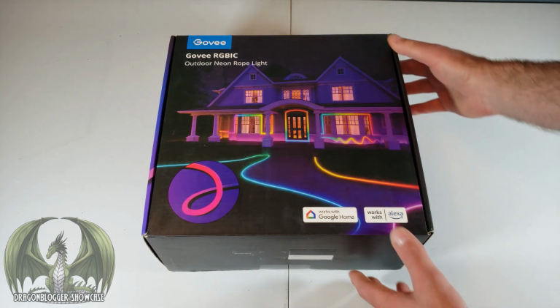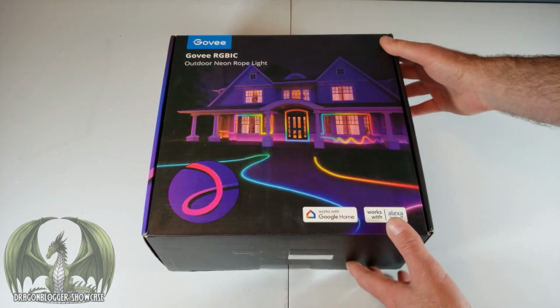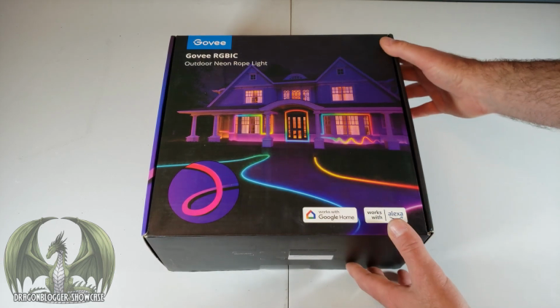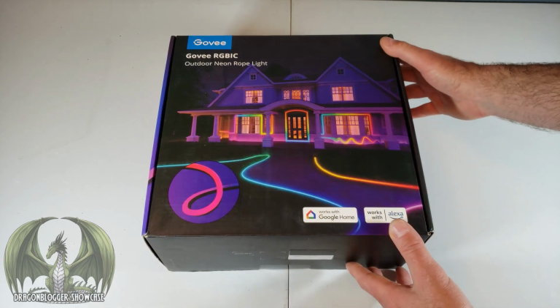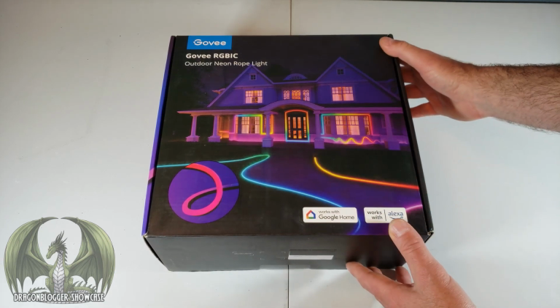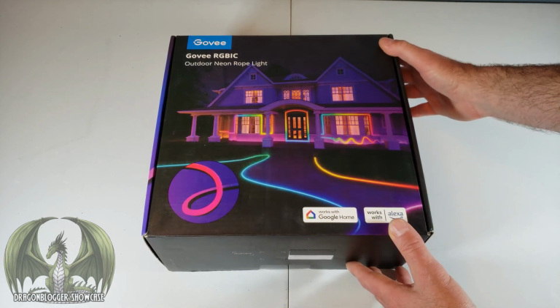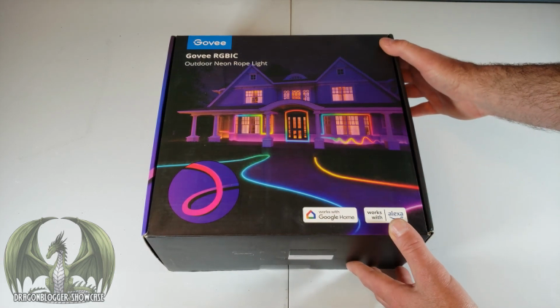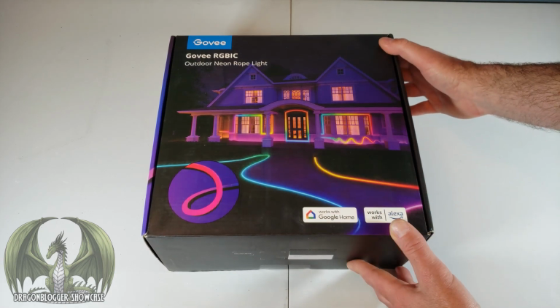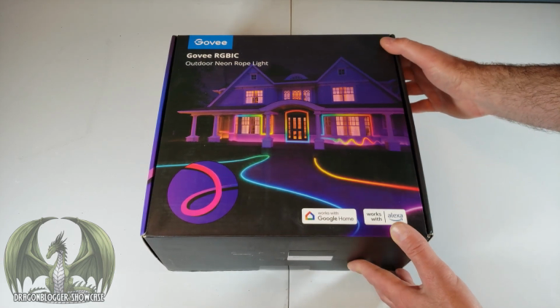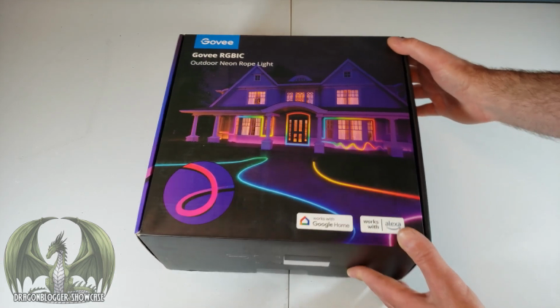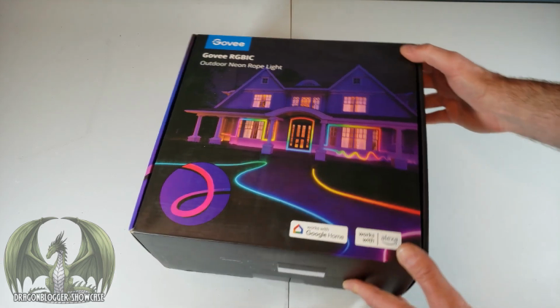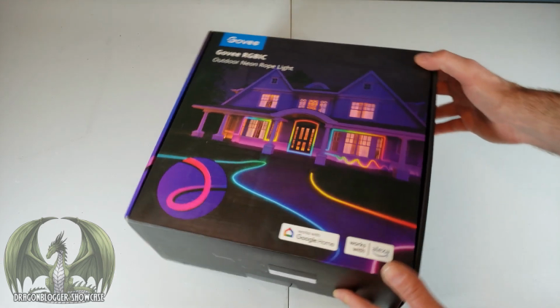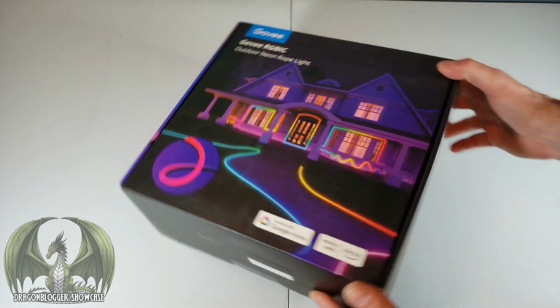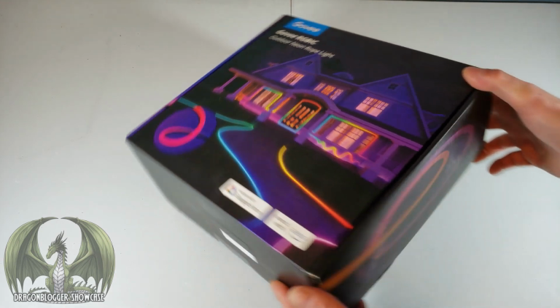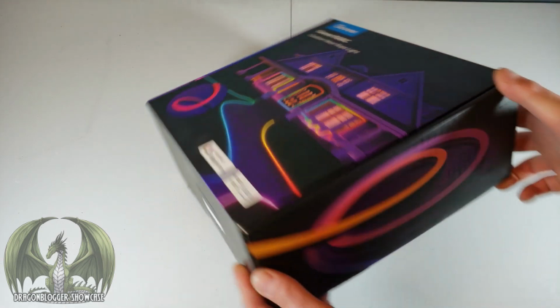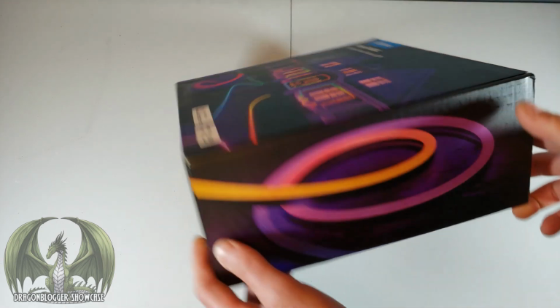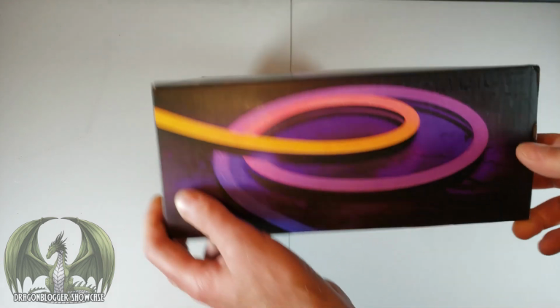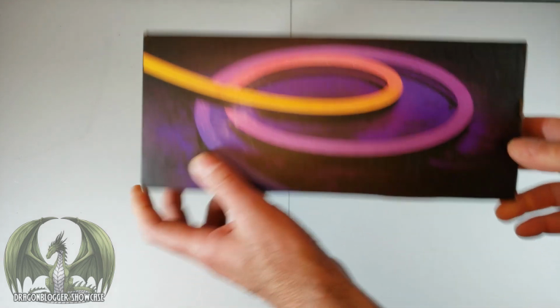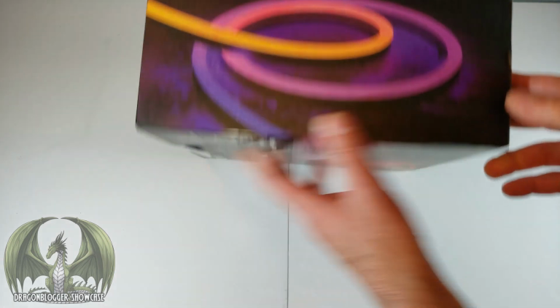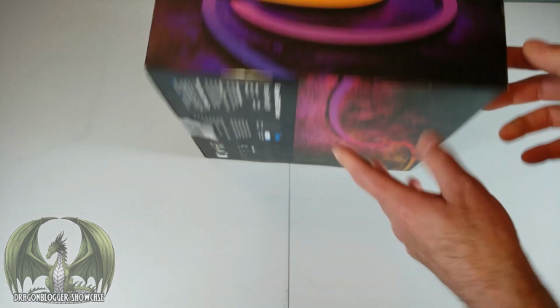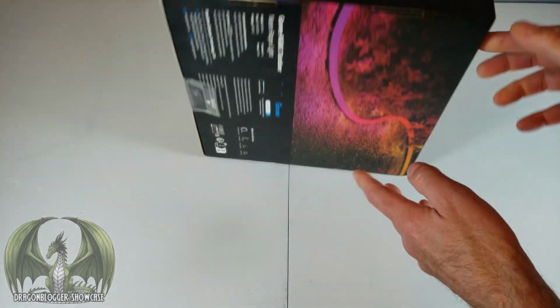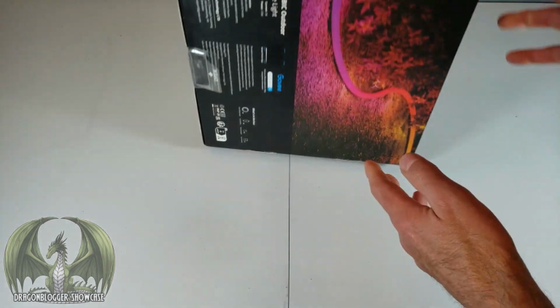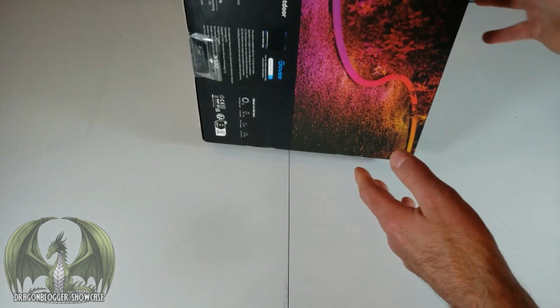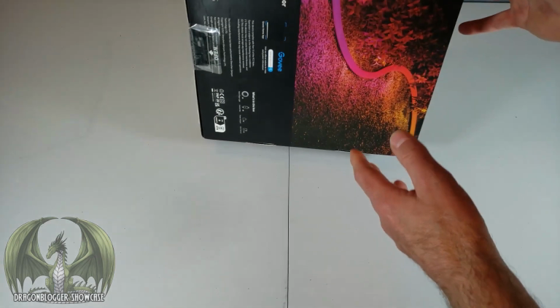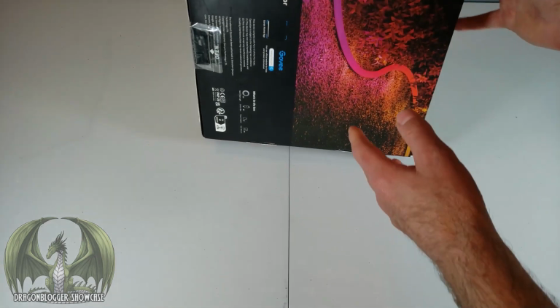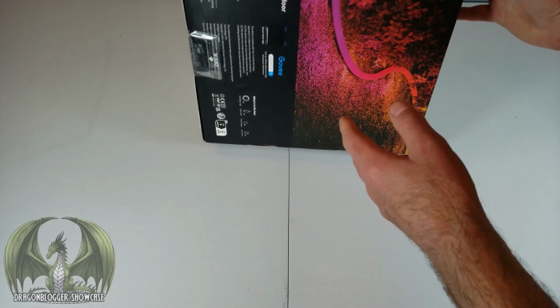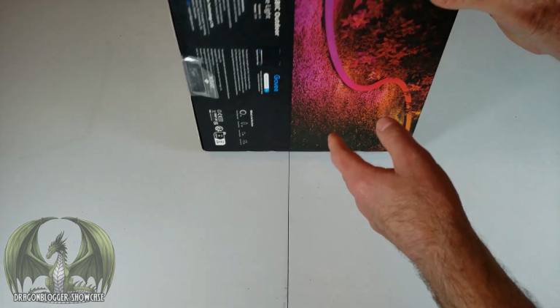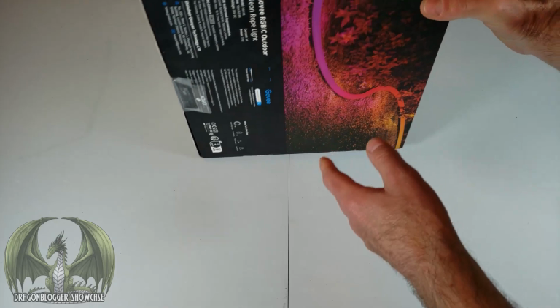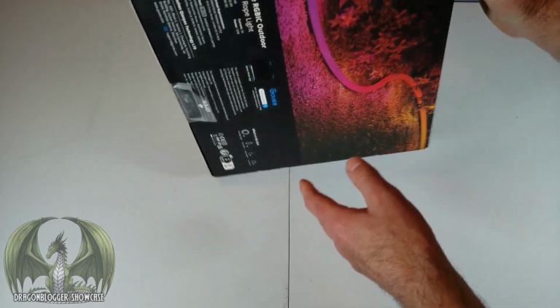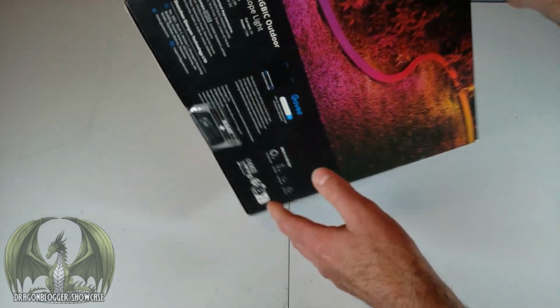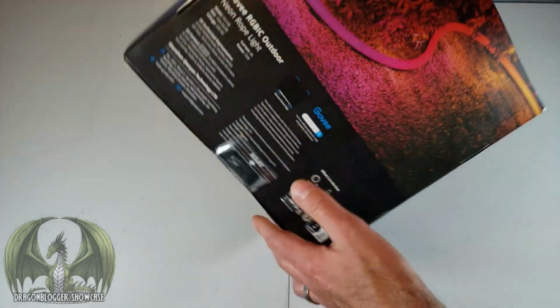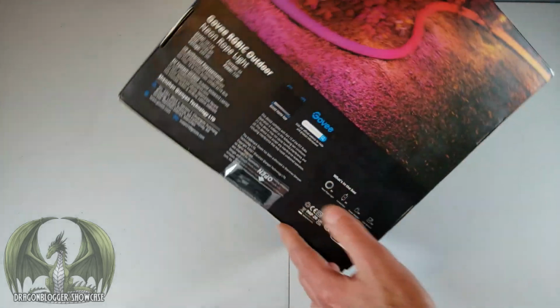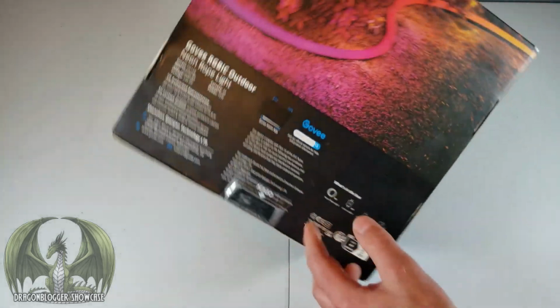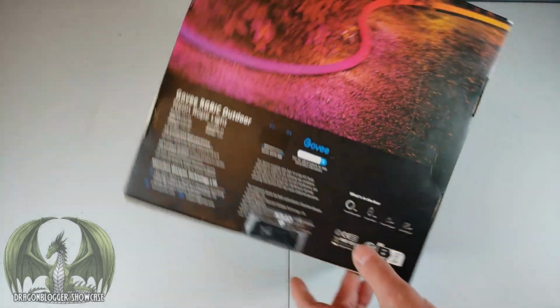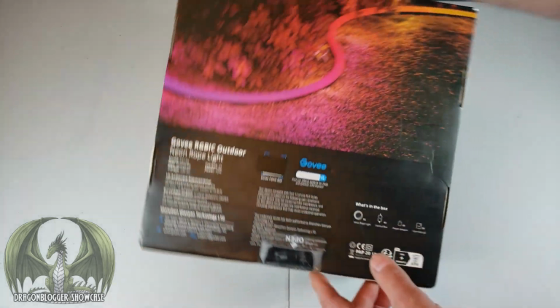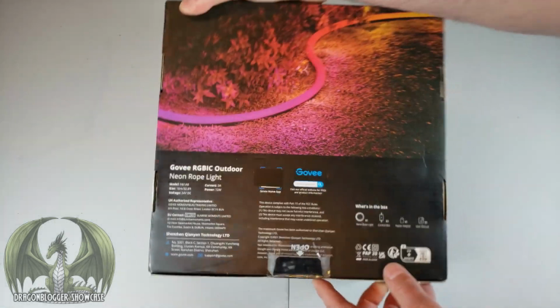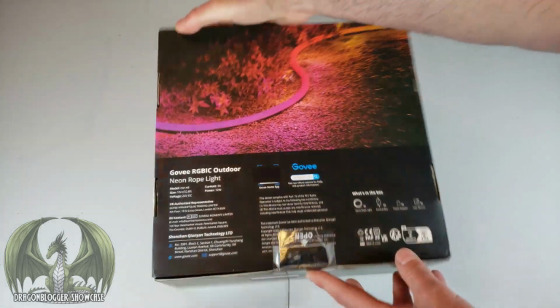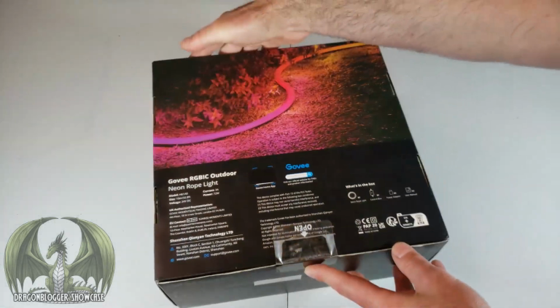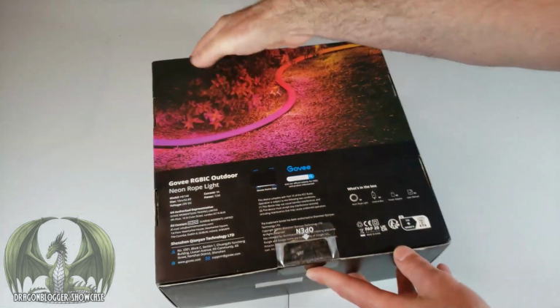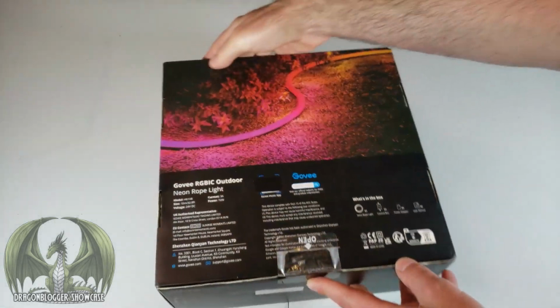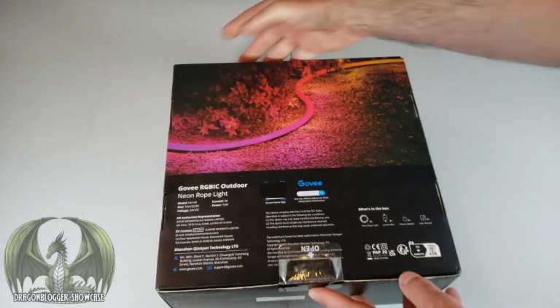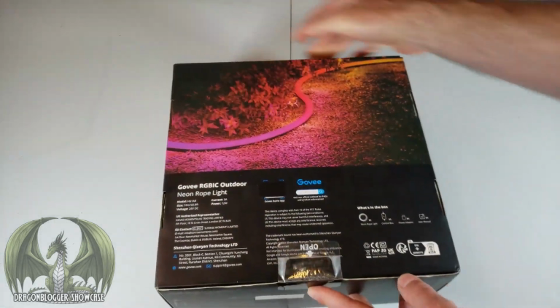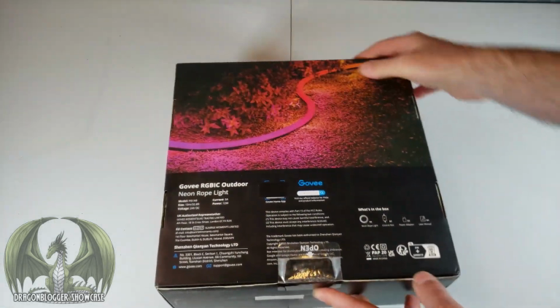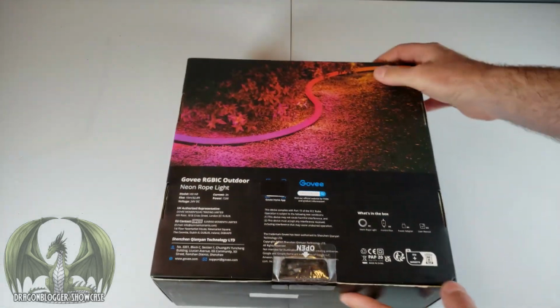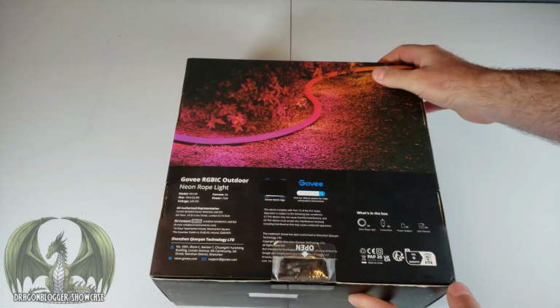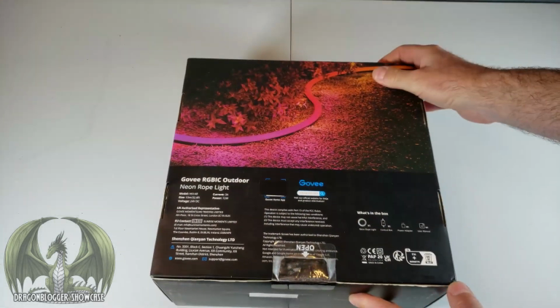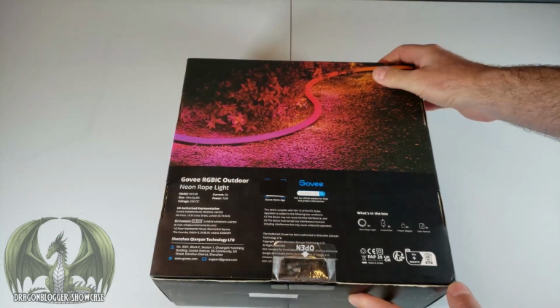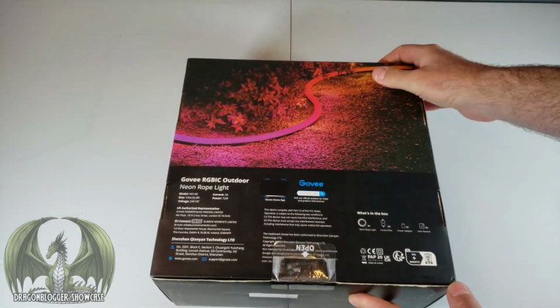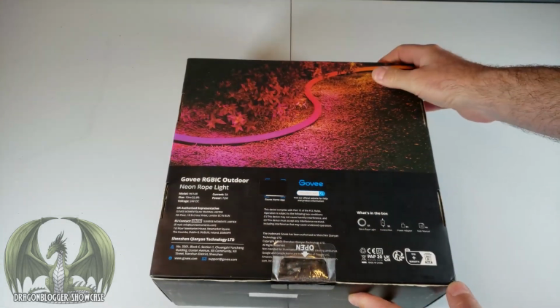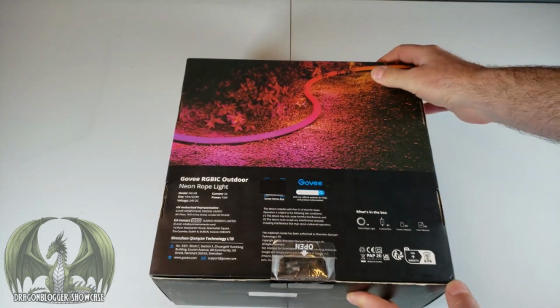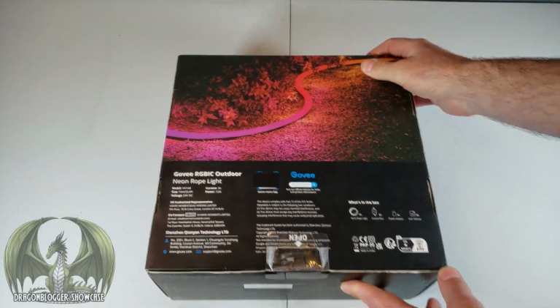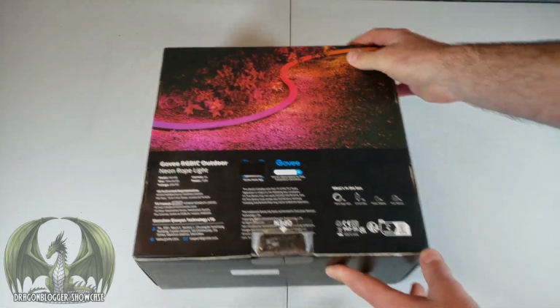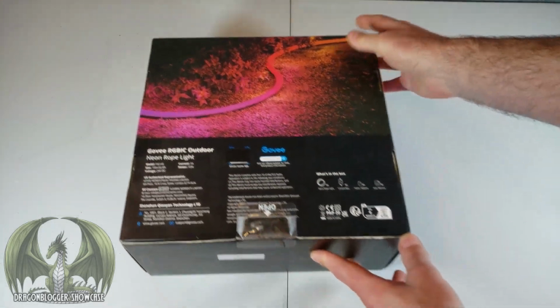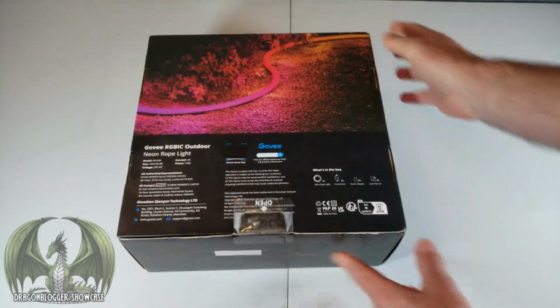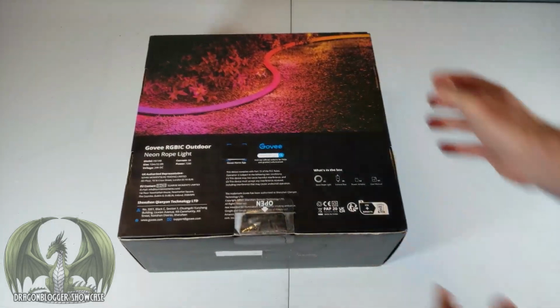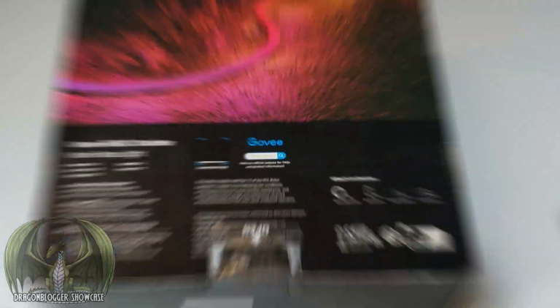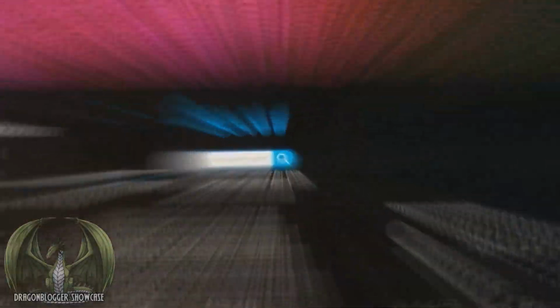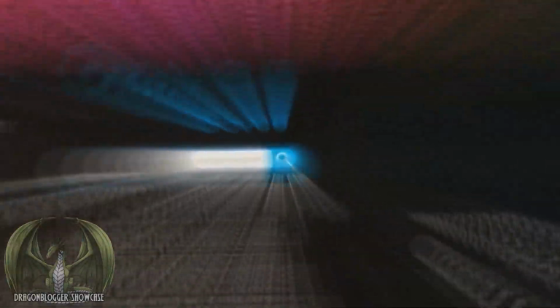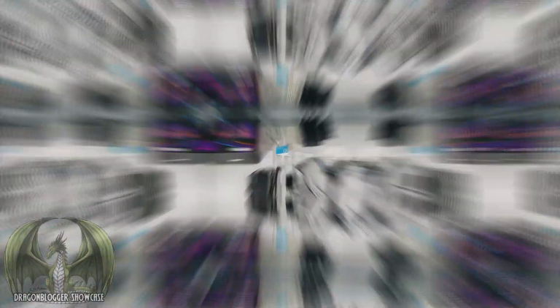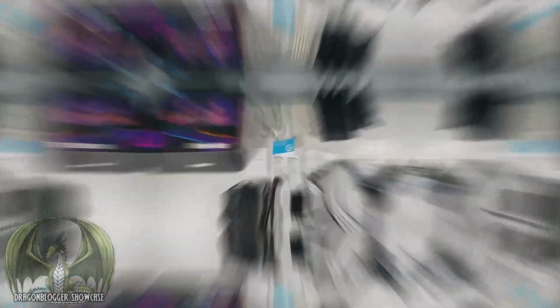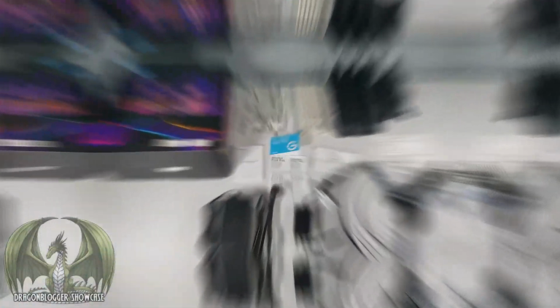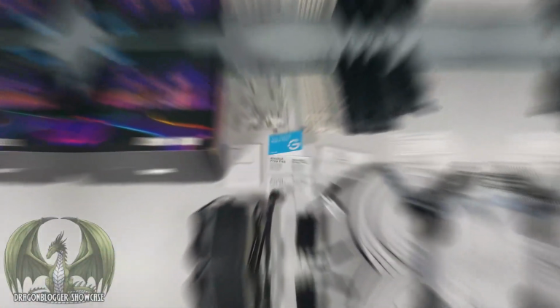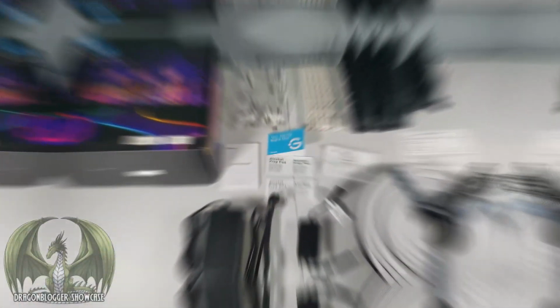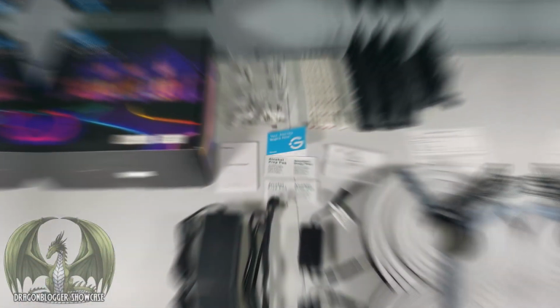This is the retail box and packaging — very colorful packaging. Let's open this up and see what's inside.